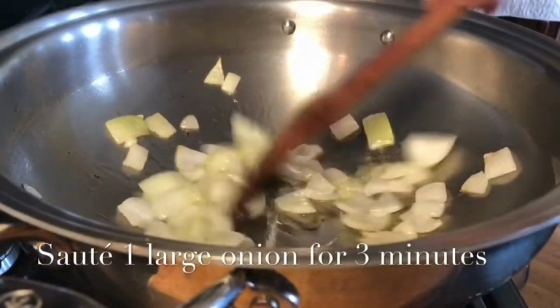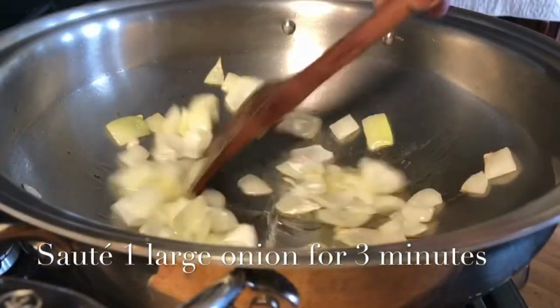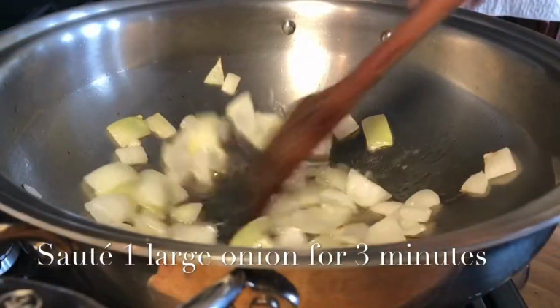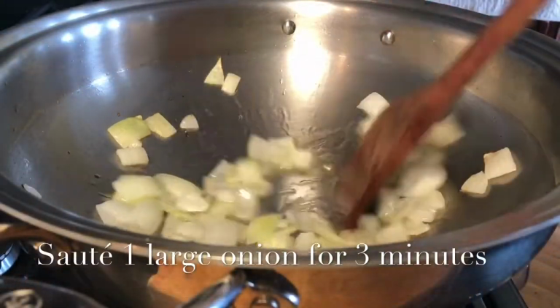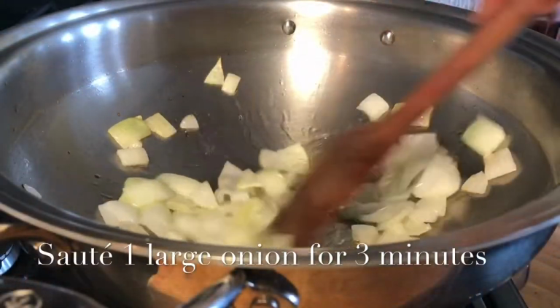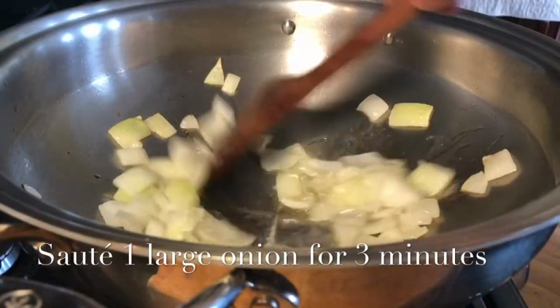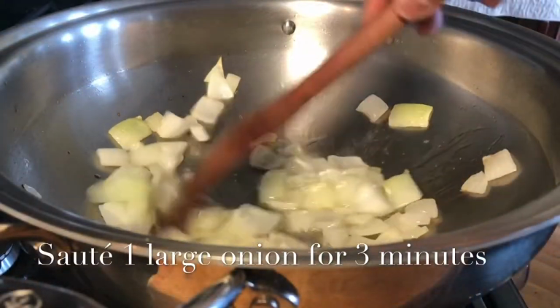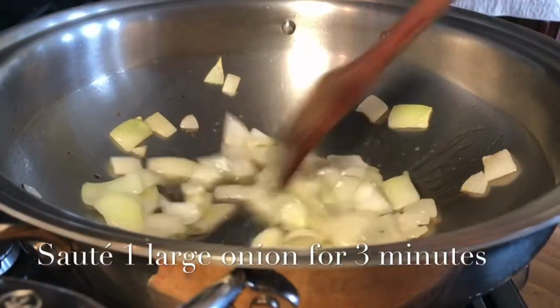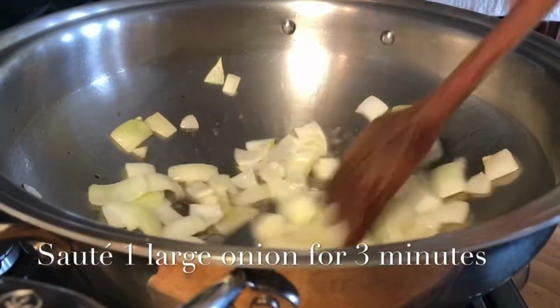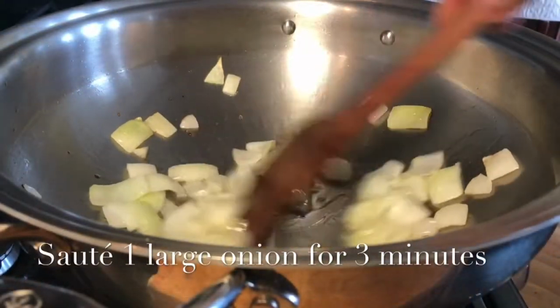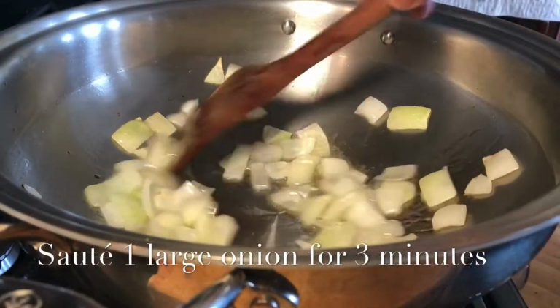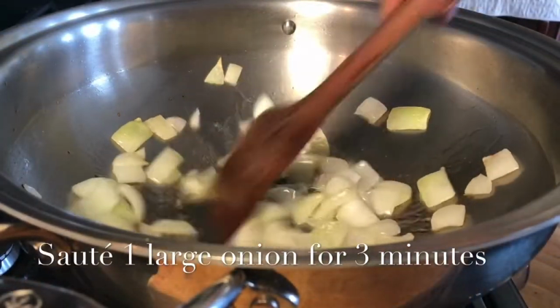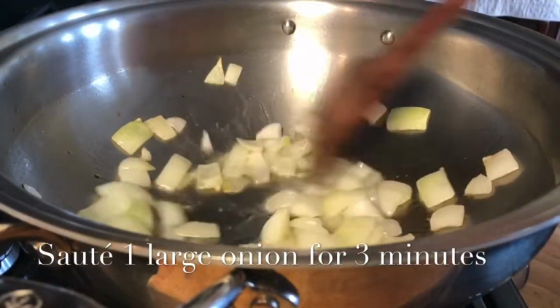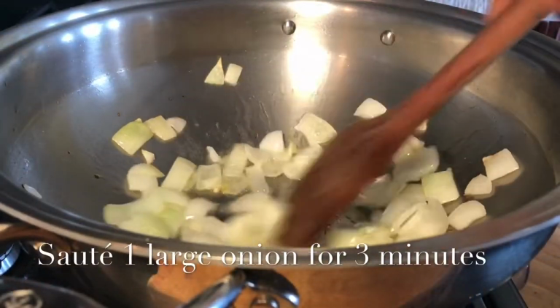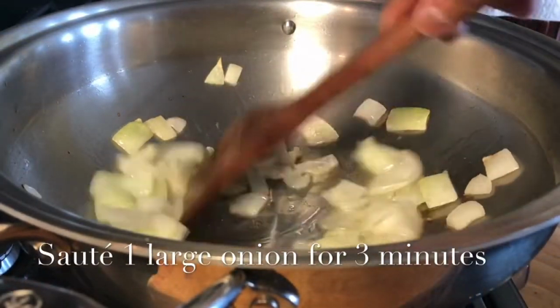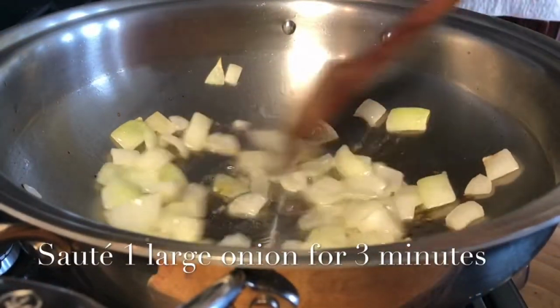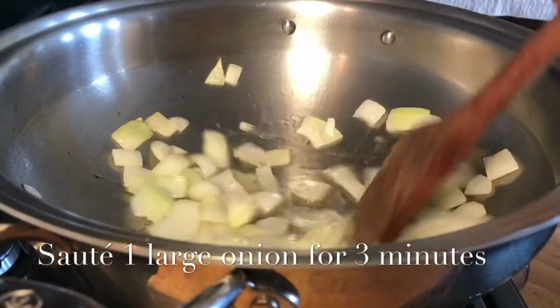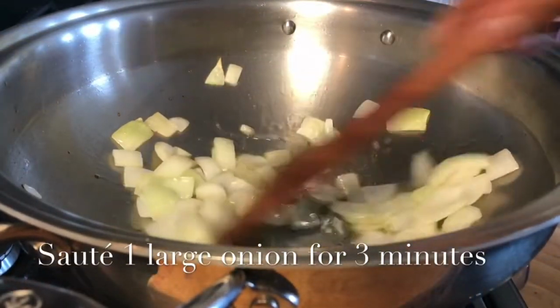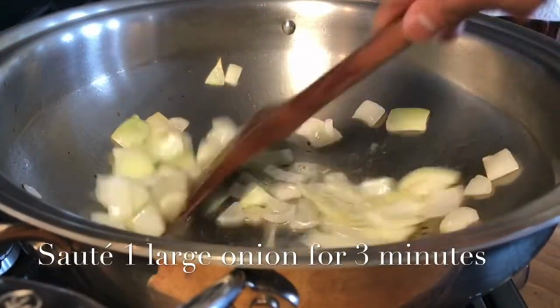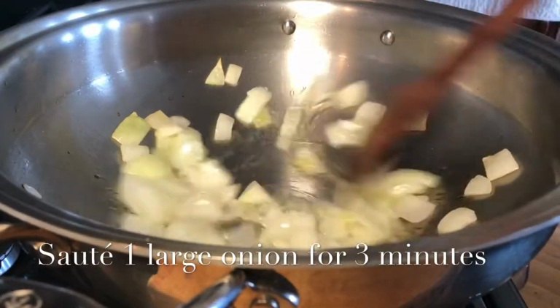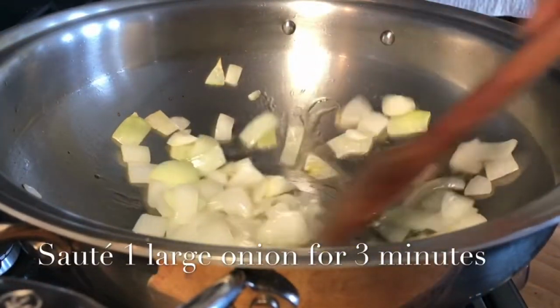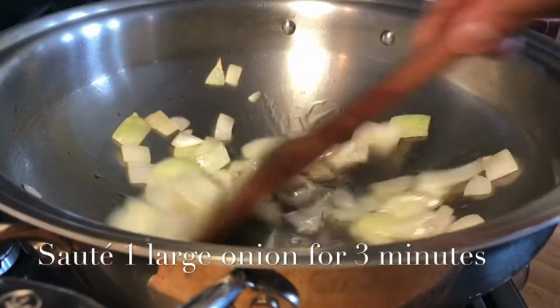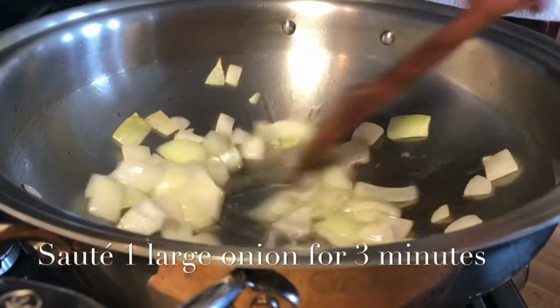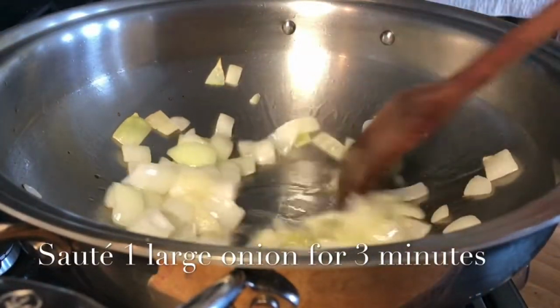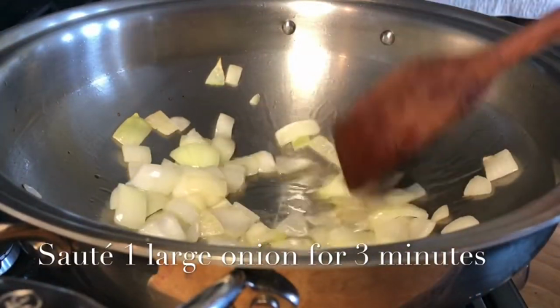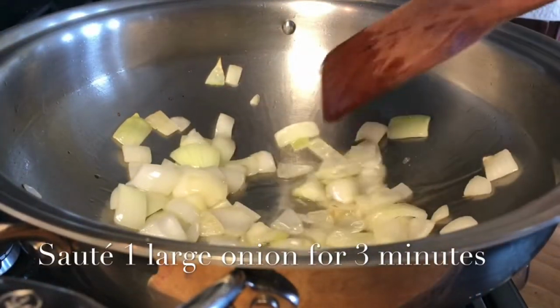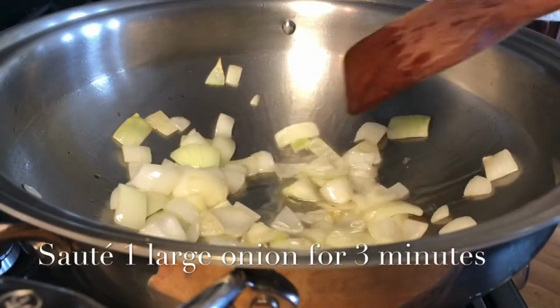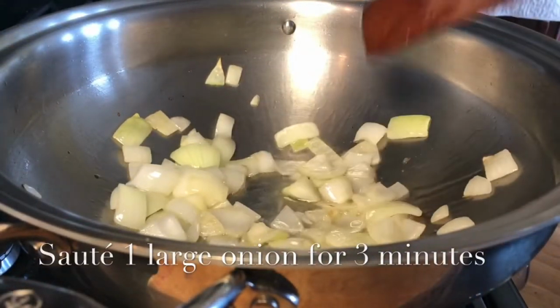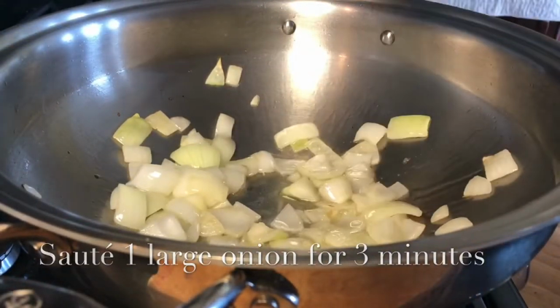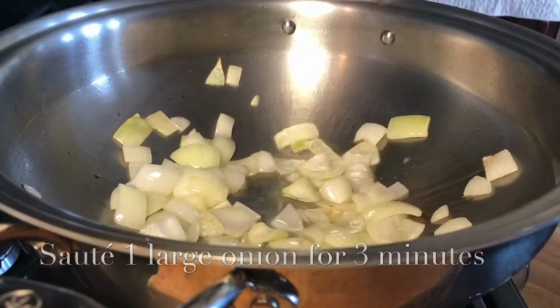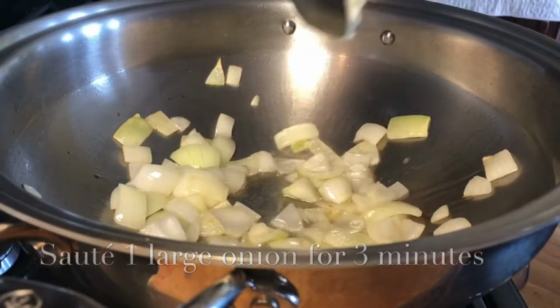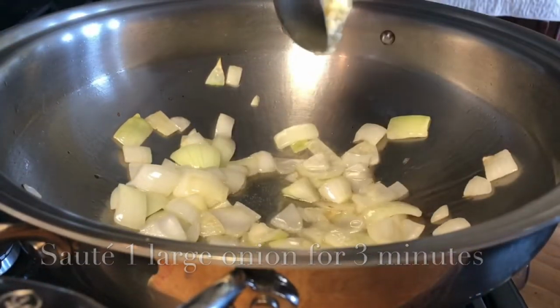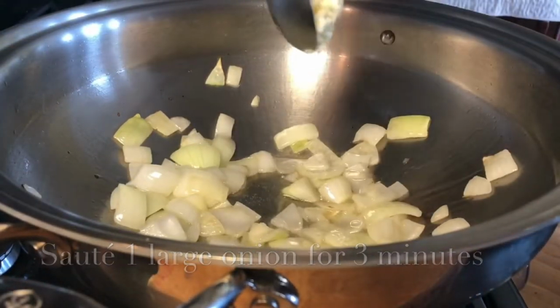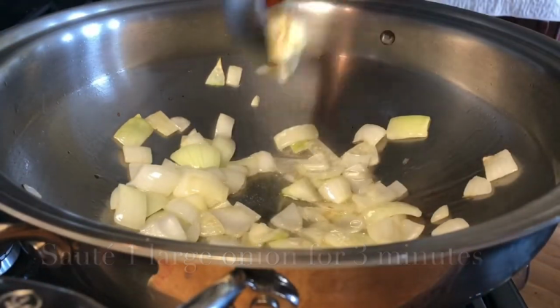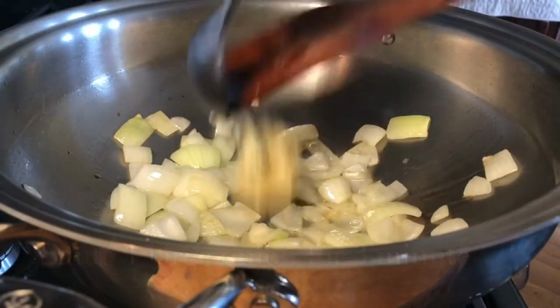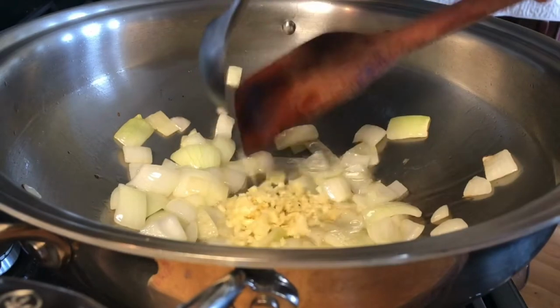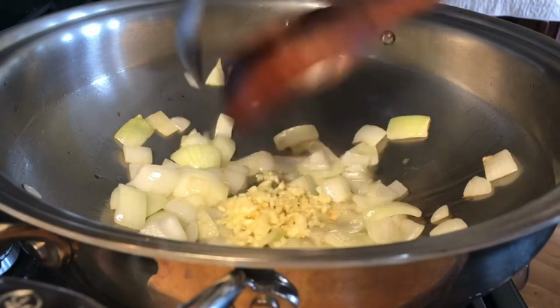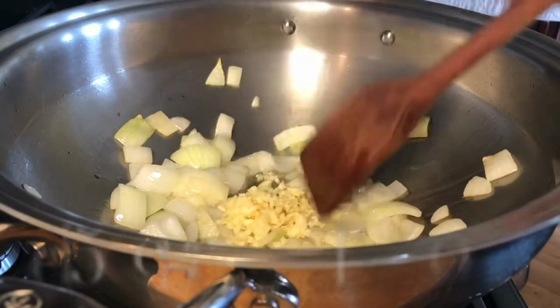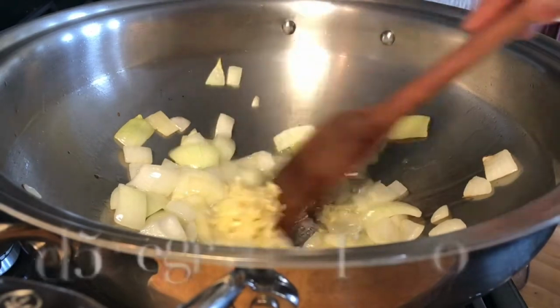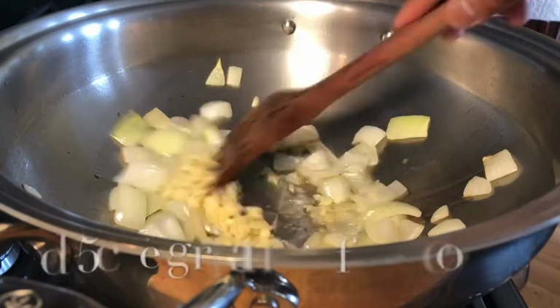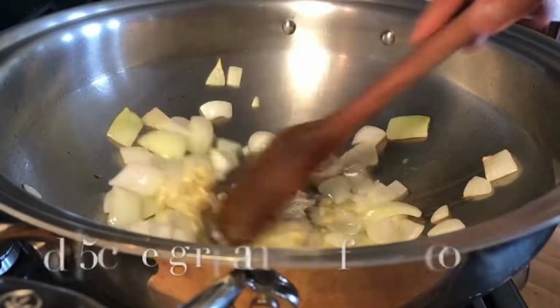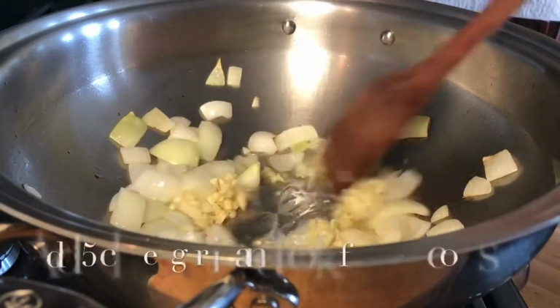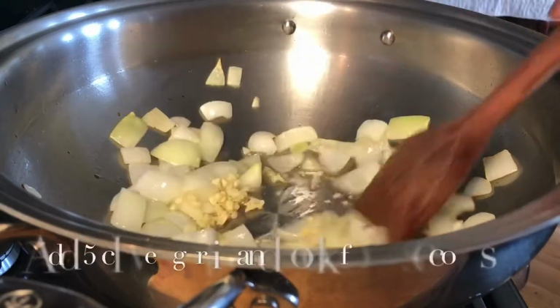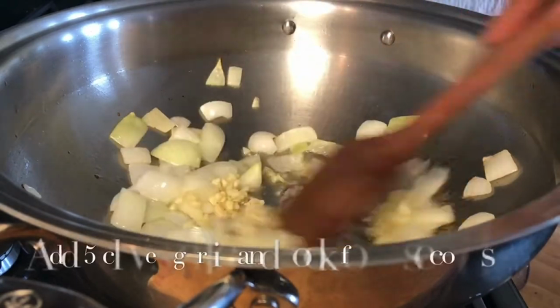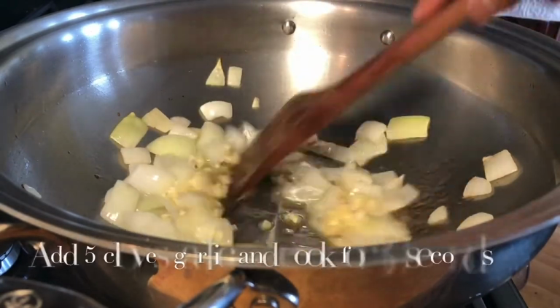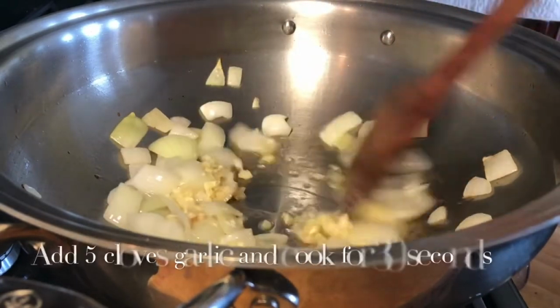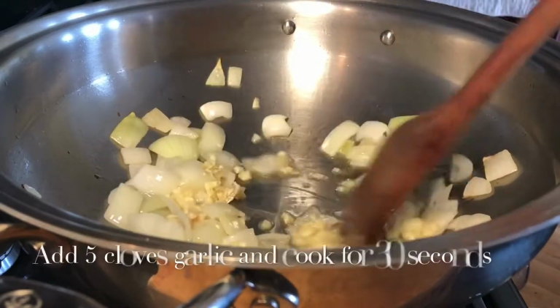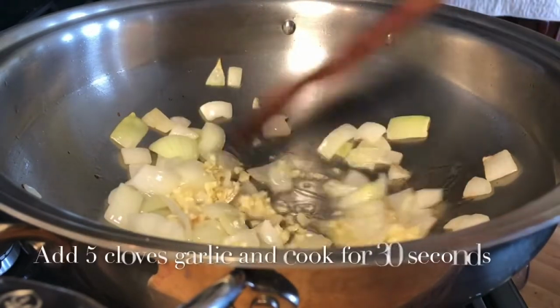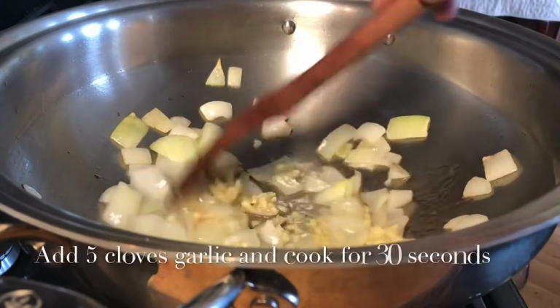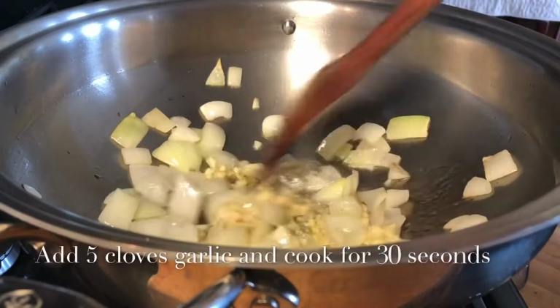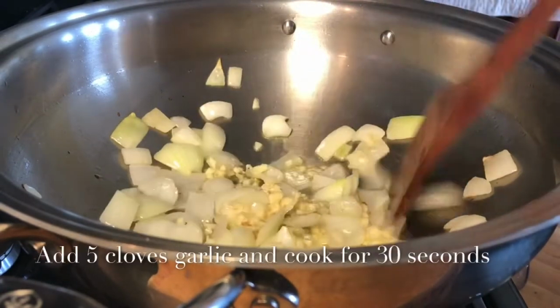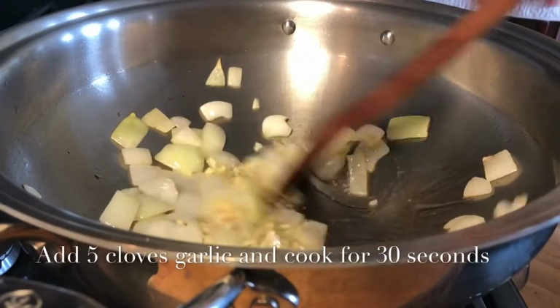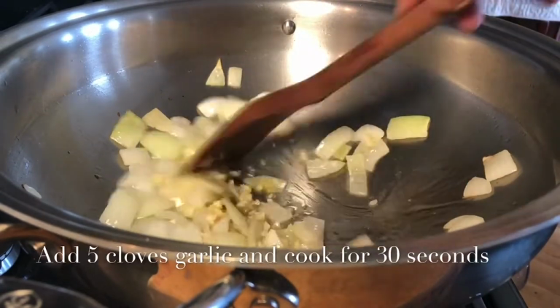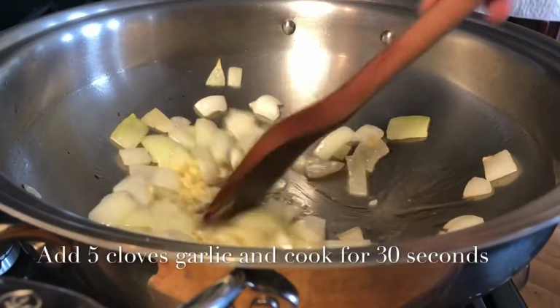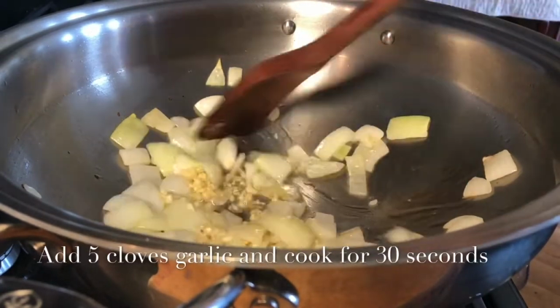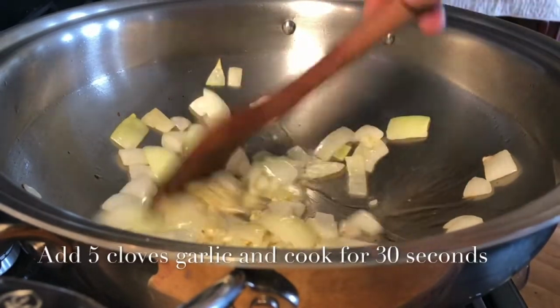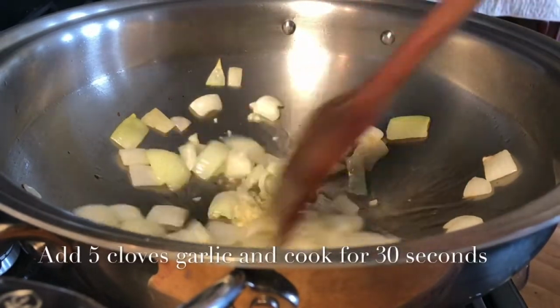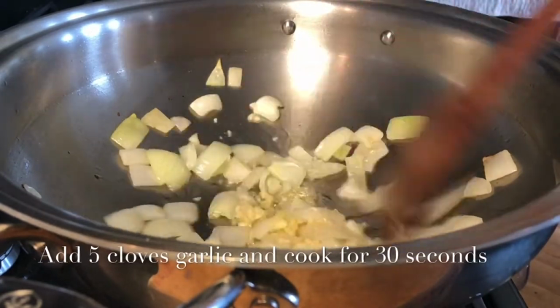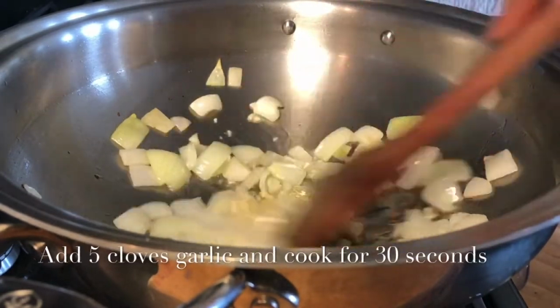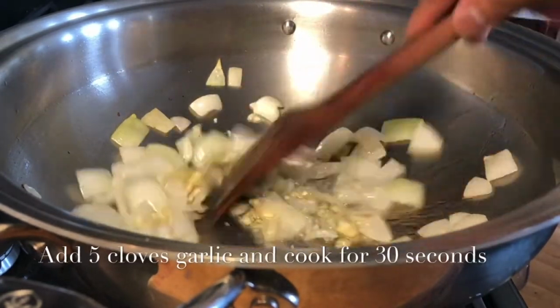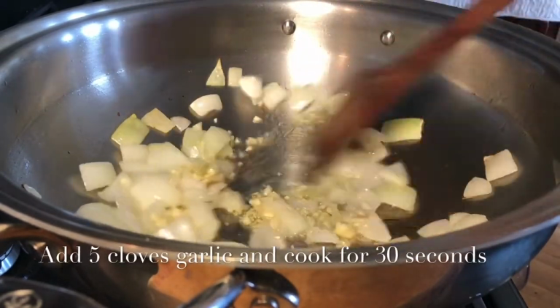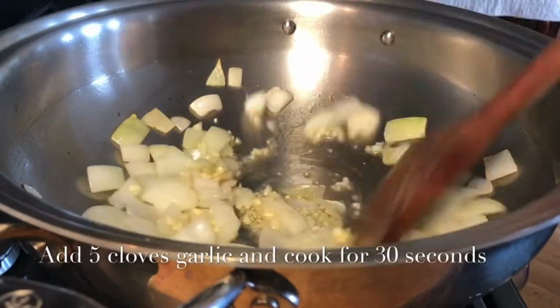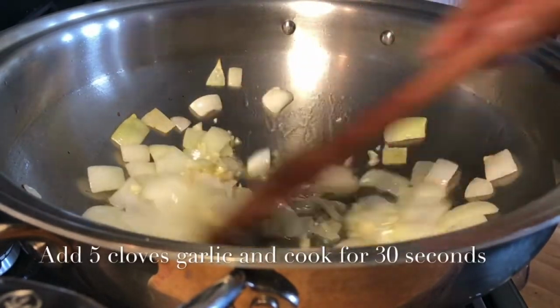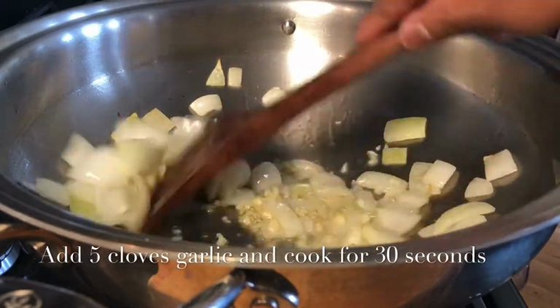I've been sautéing the onions for about three minutes now. I'm ready to add five cloves of minced garlic and we will cook this for about 30 seconds.